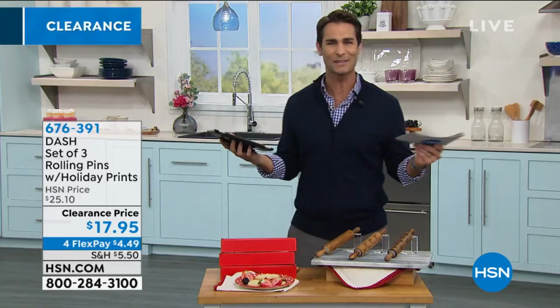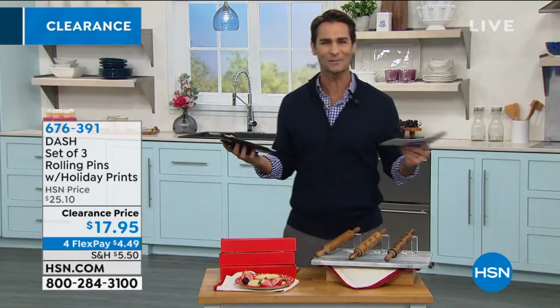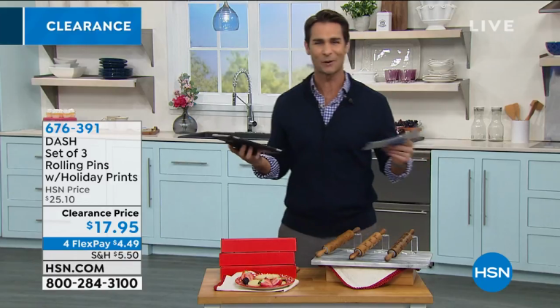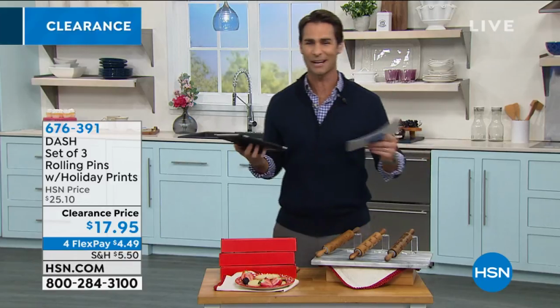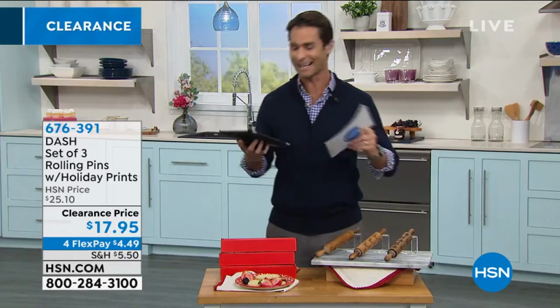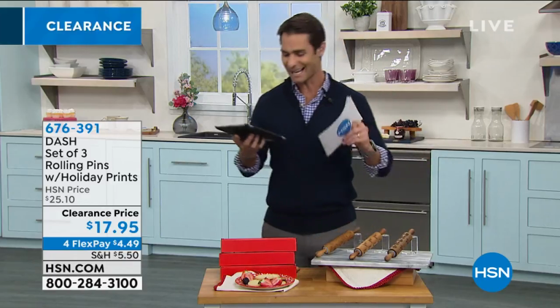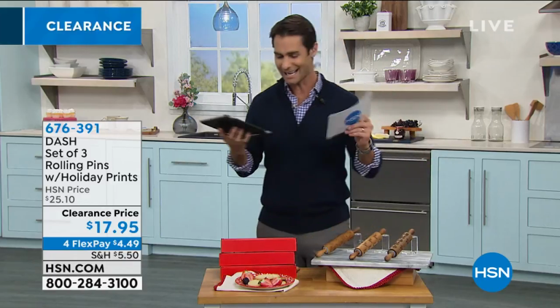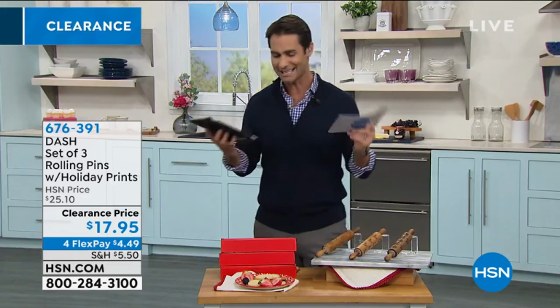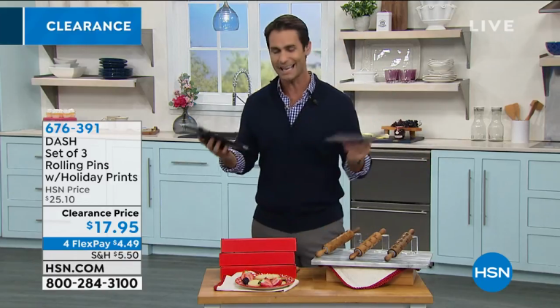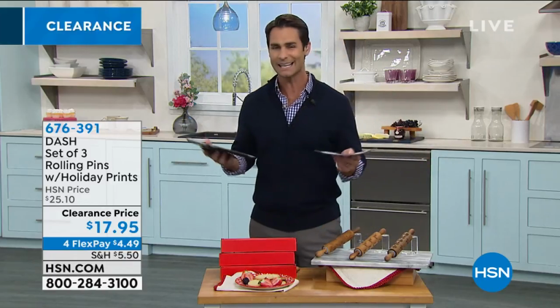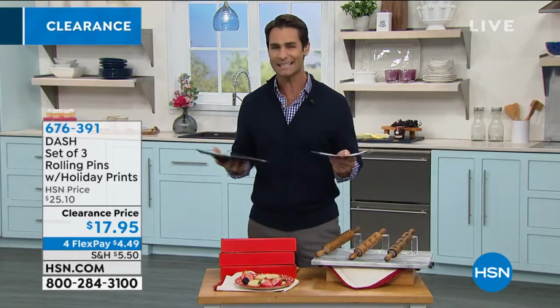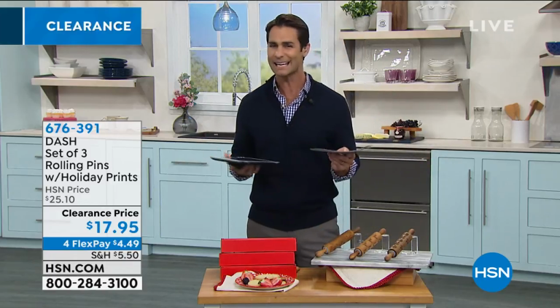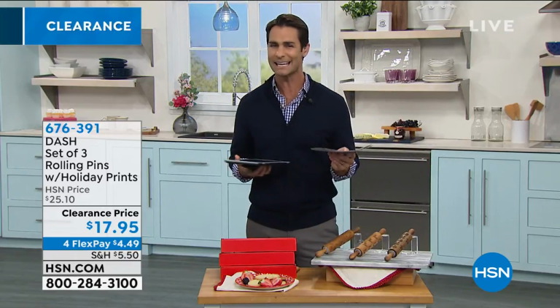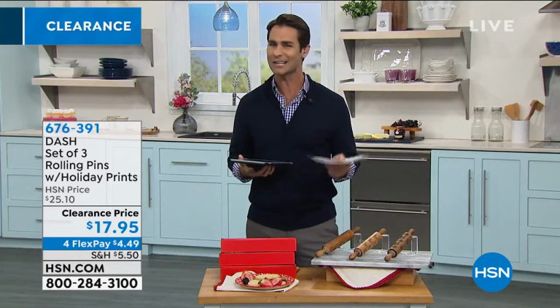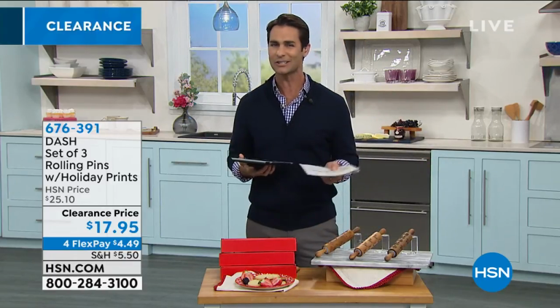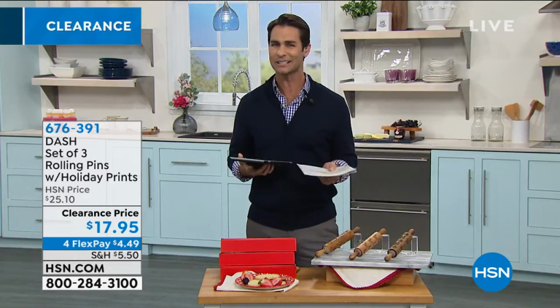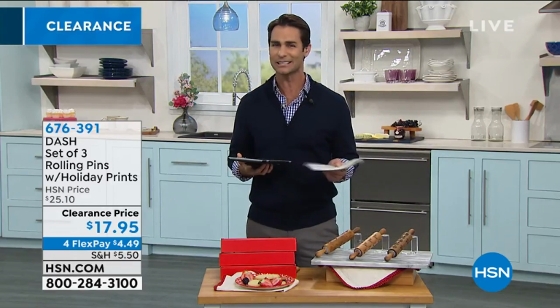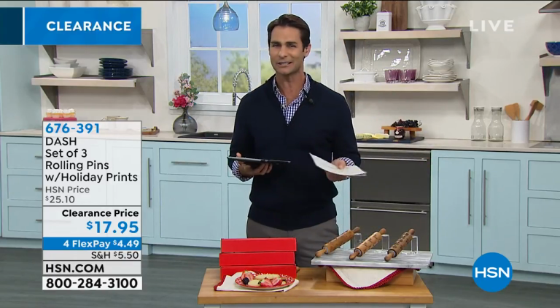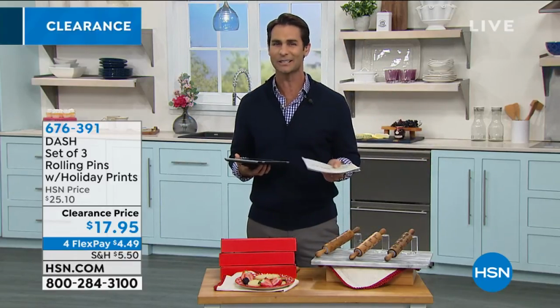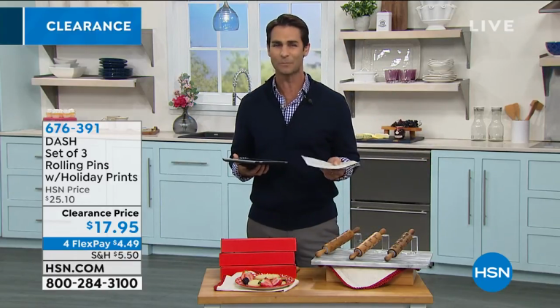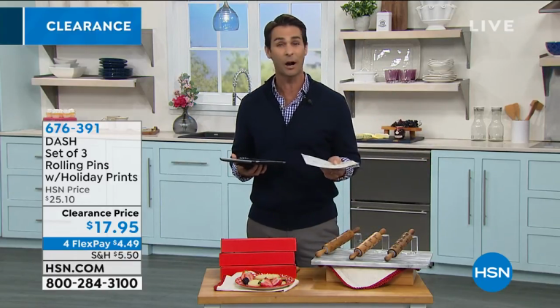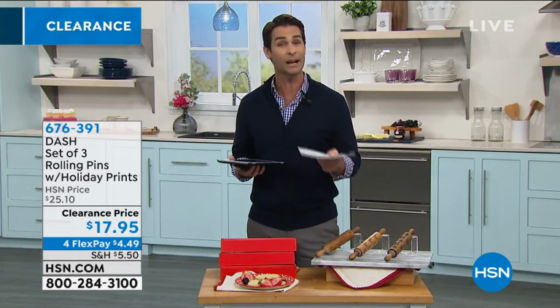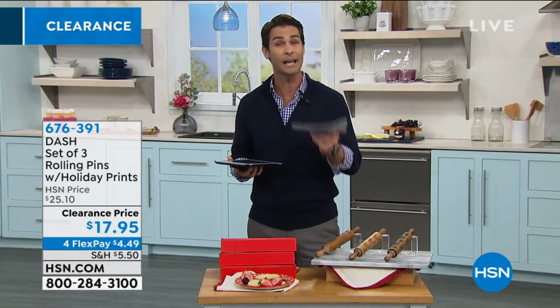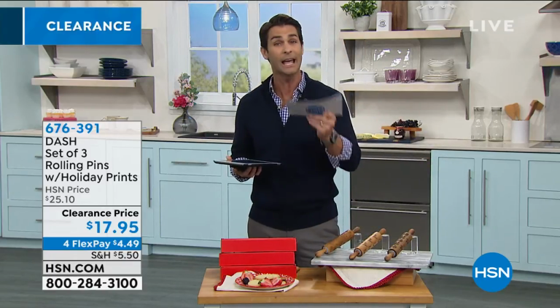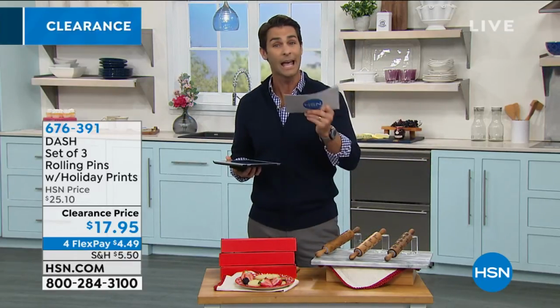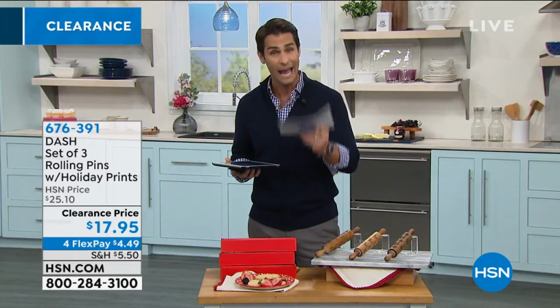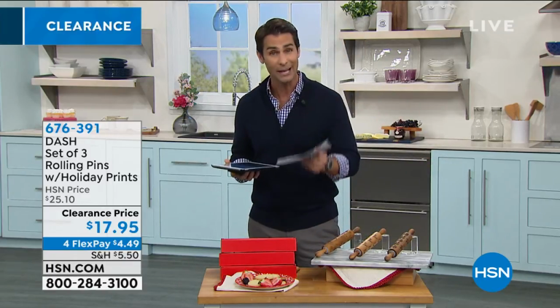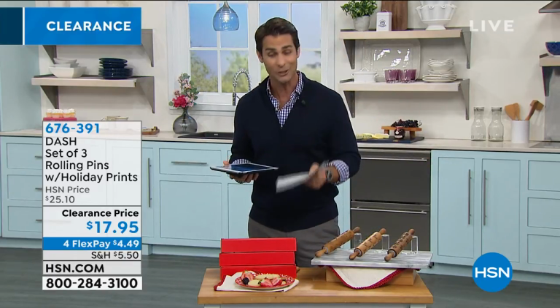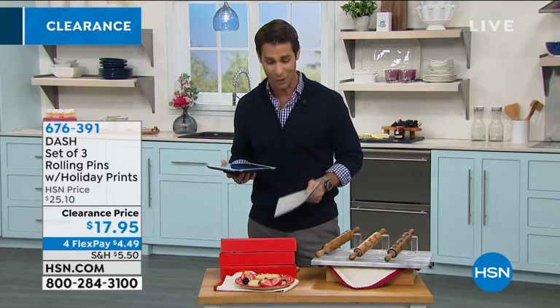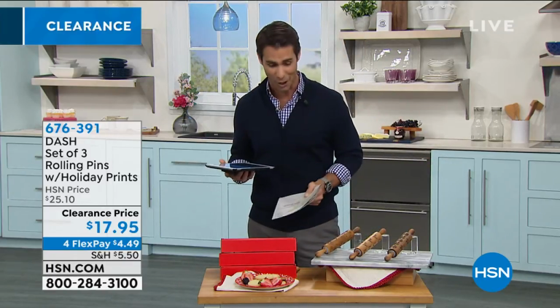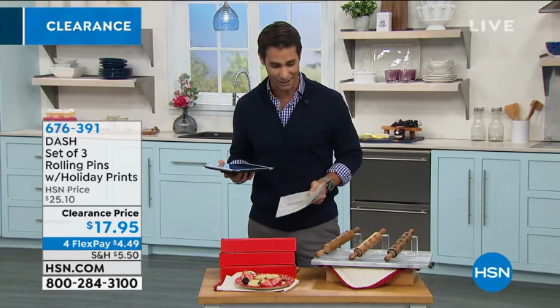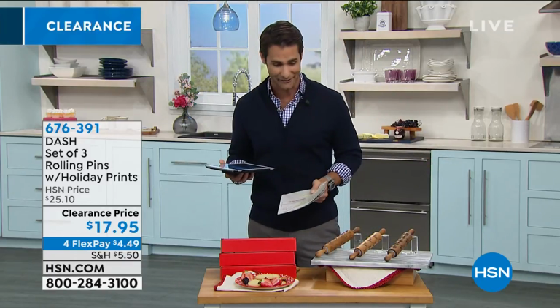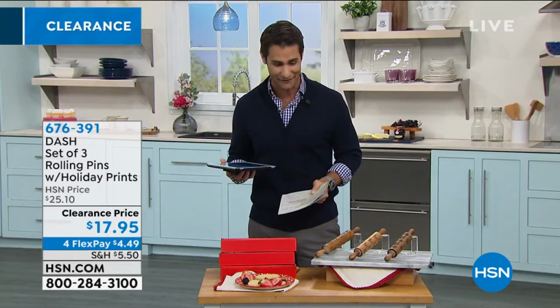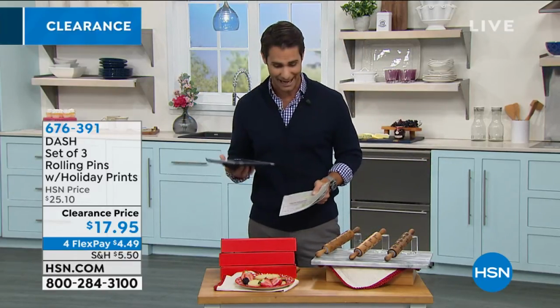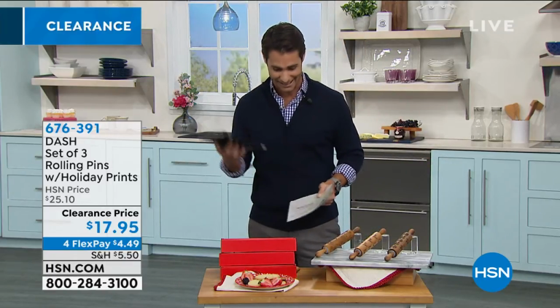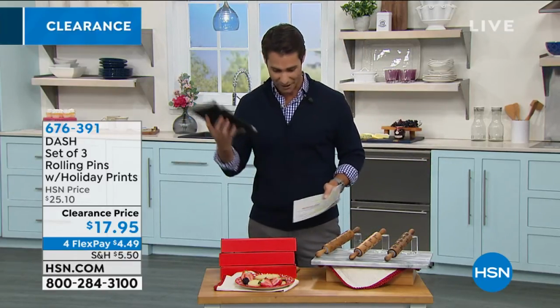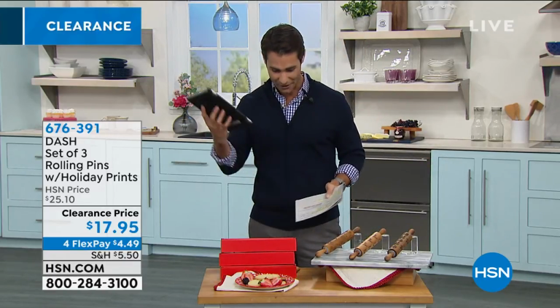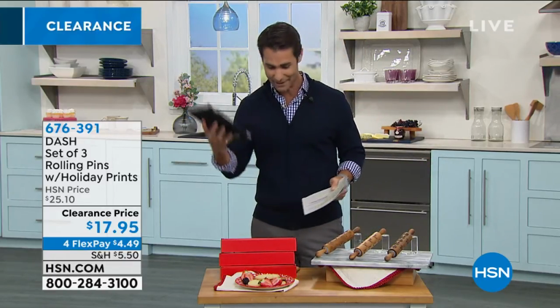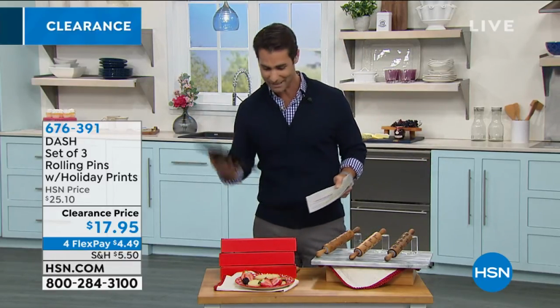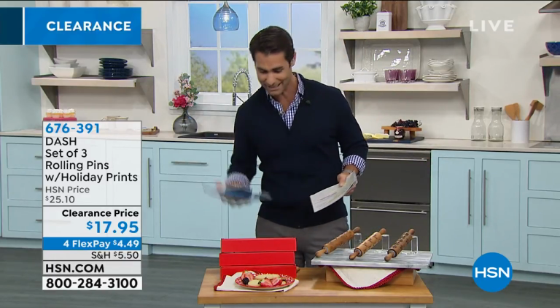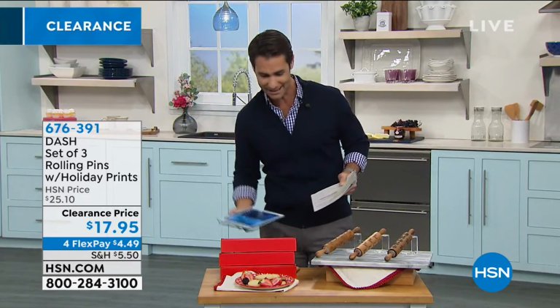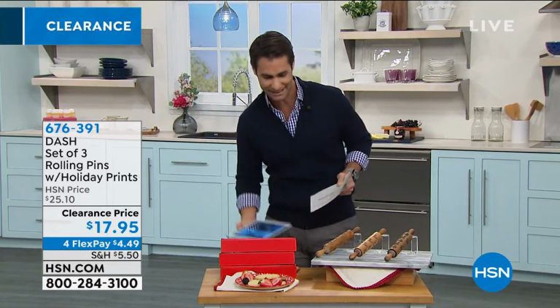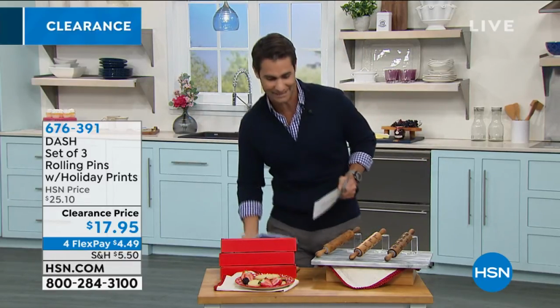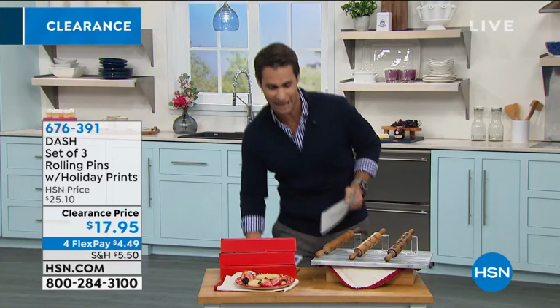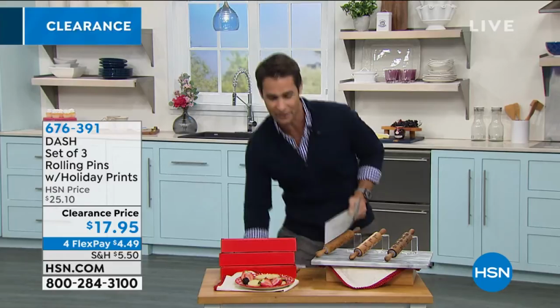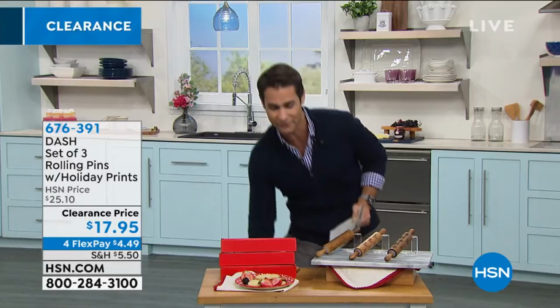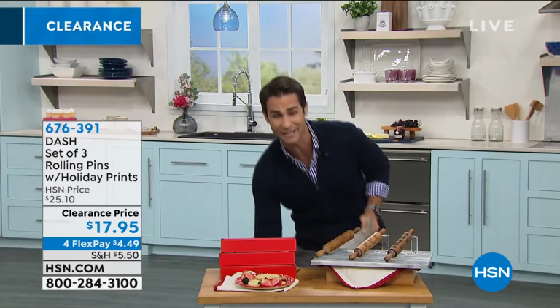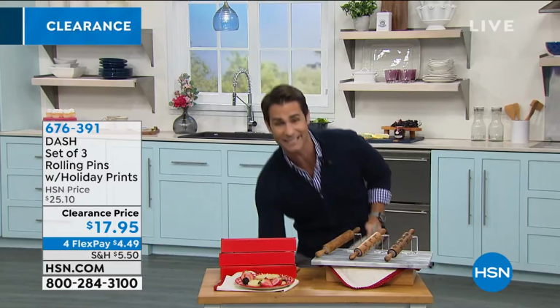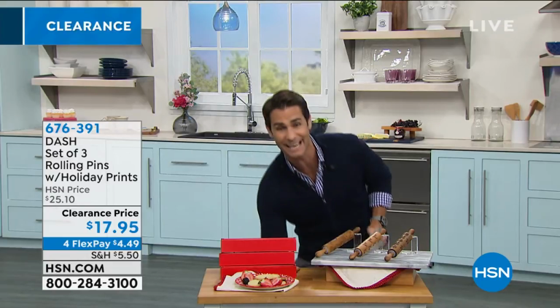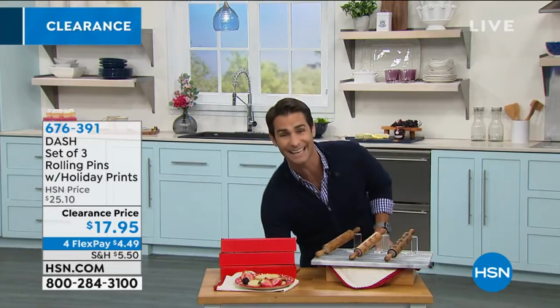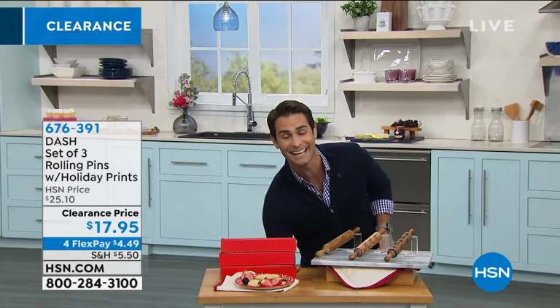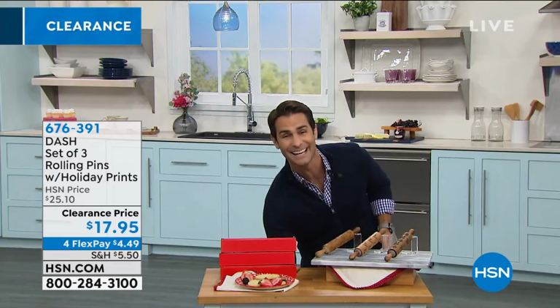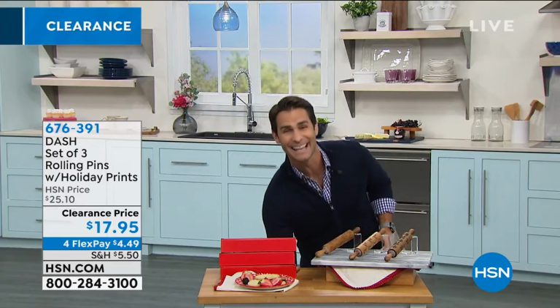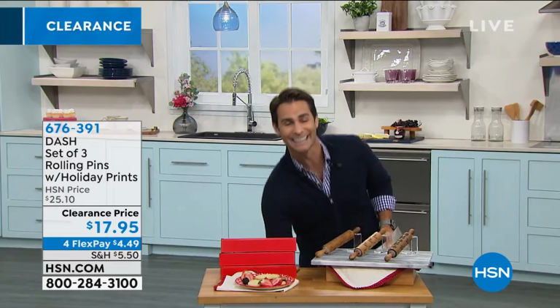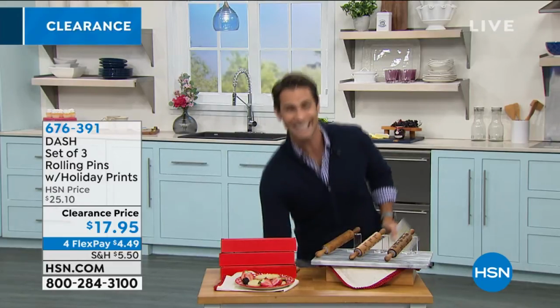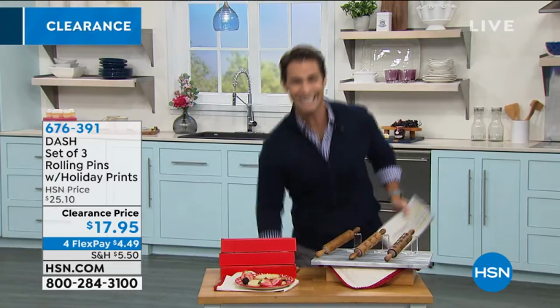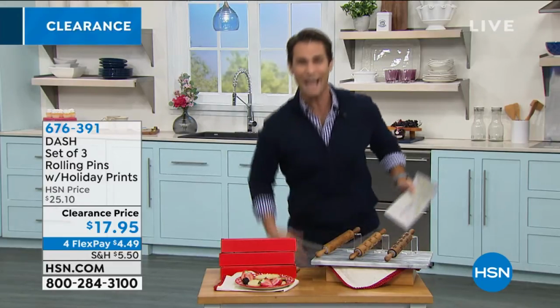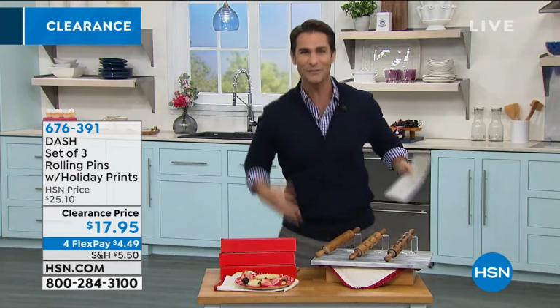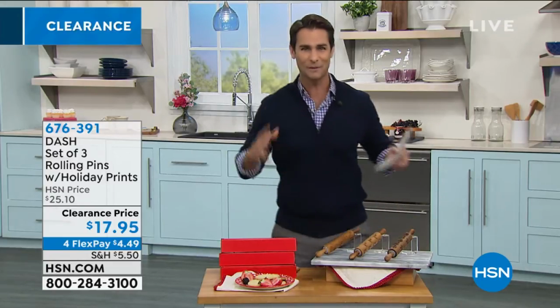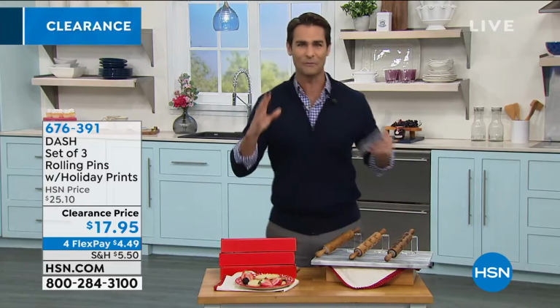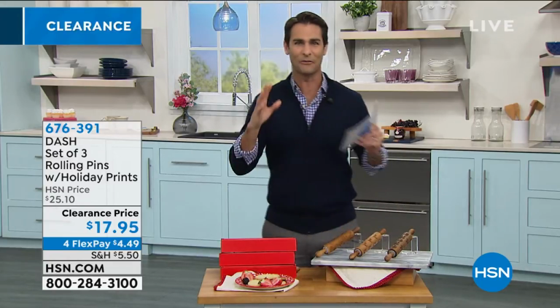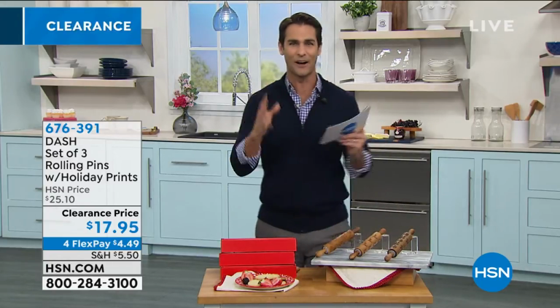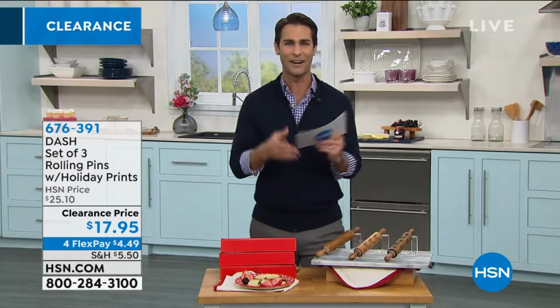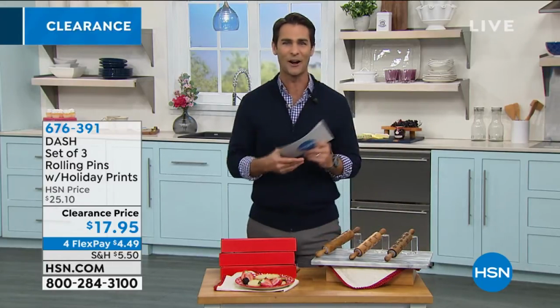It is a kitchen clearance party and you're all invited. Let's have some fun.